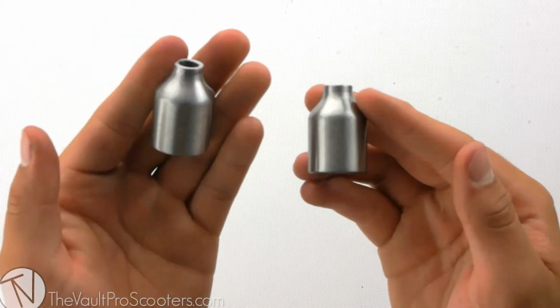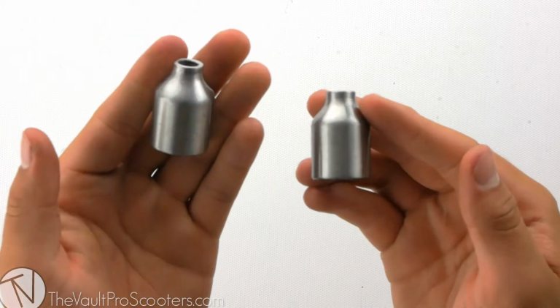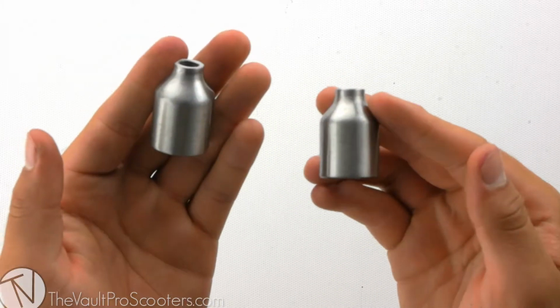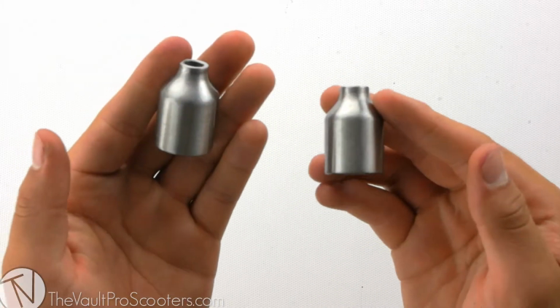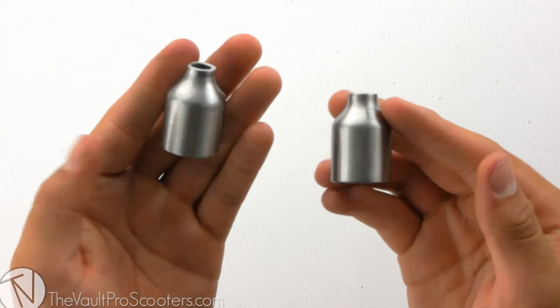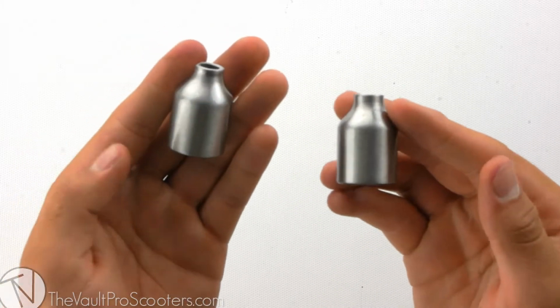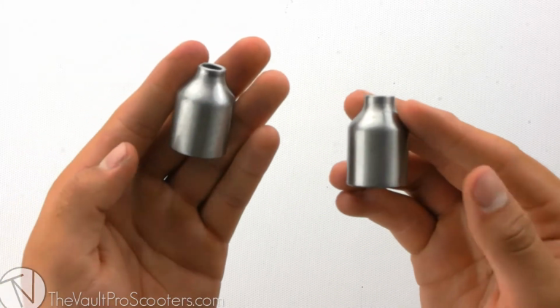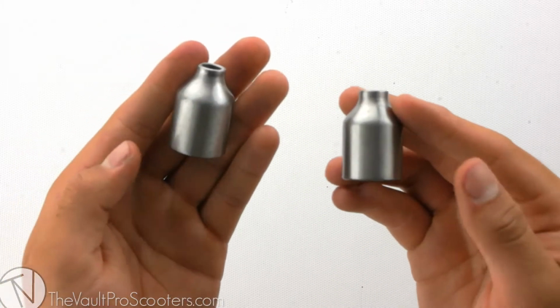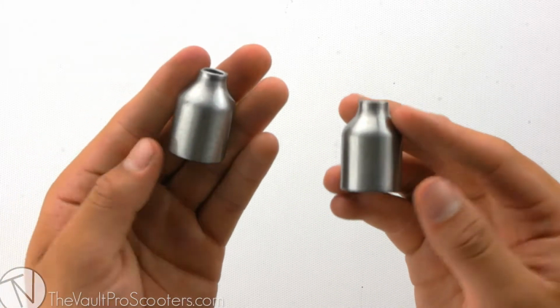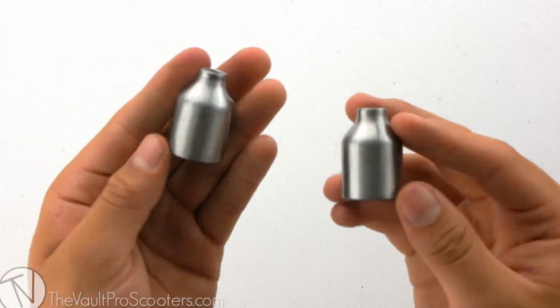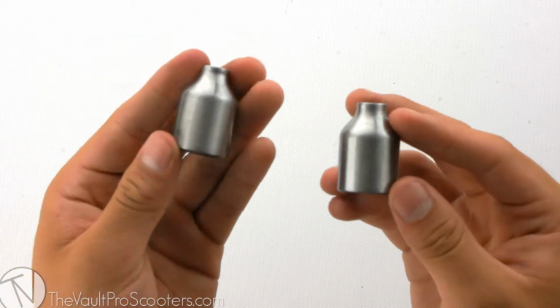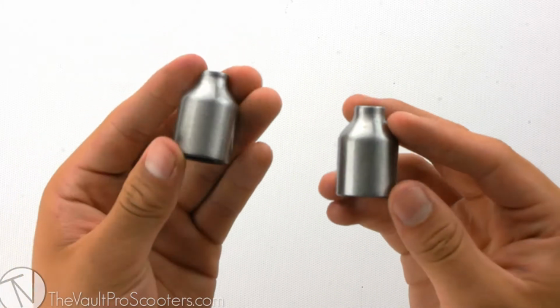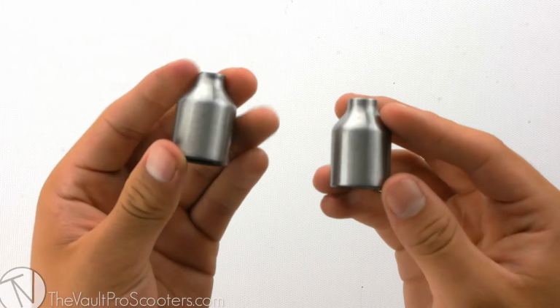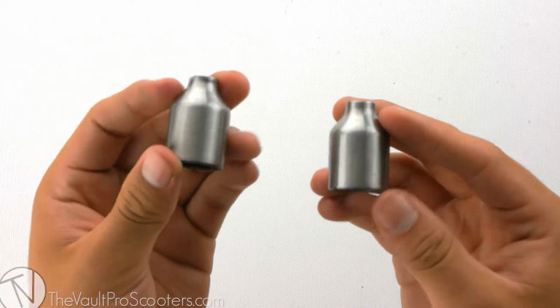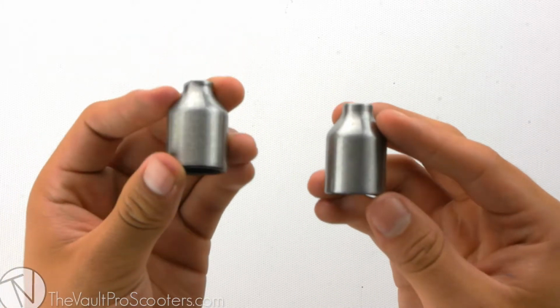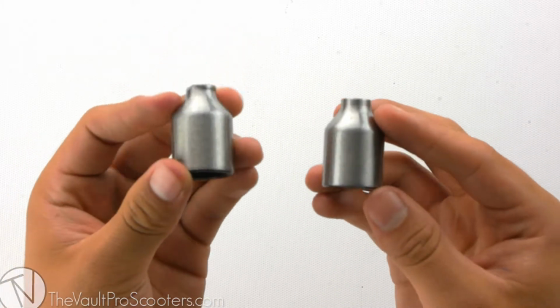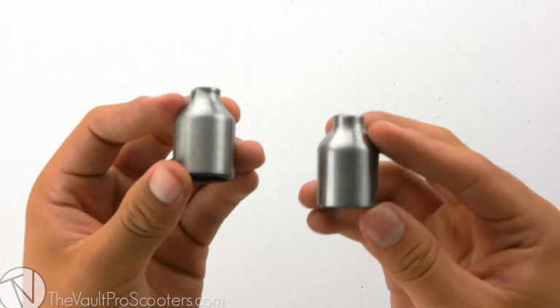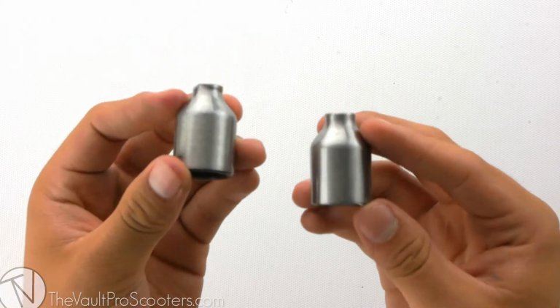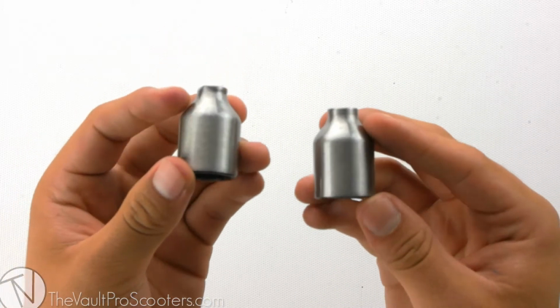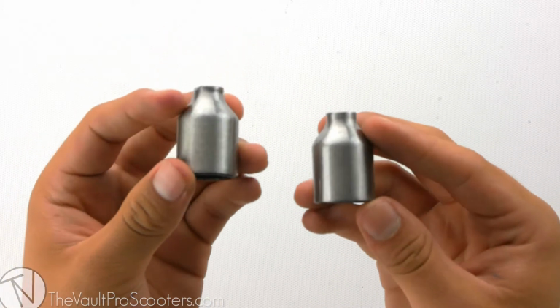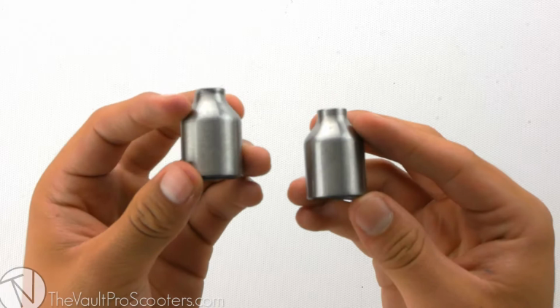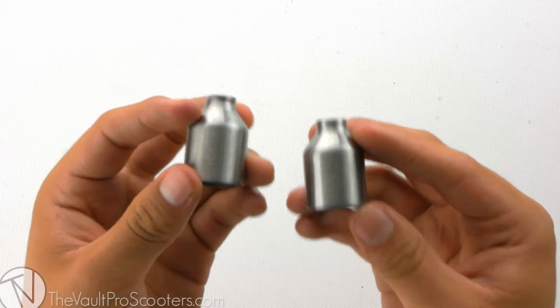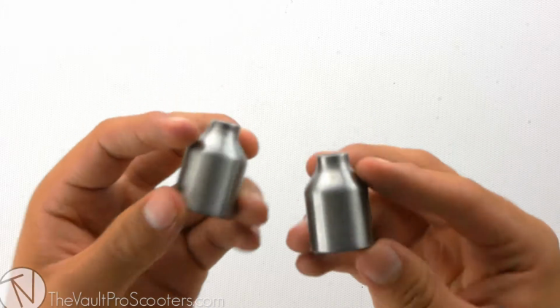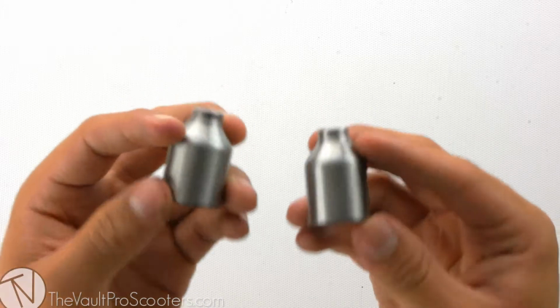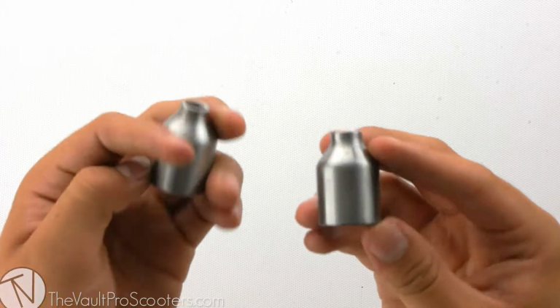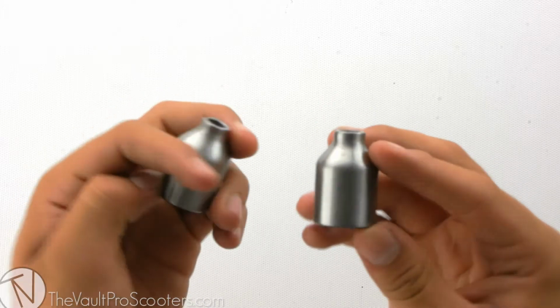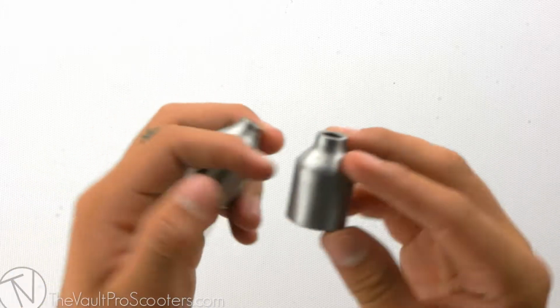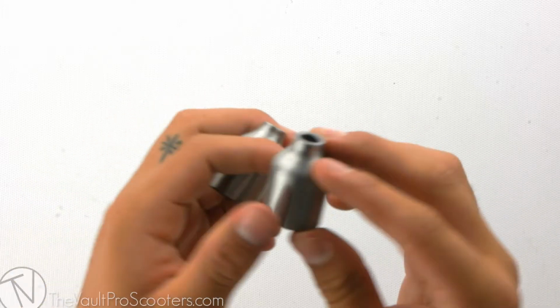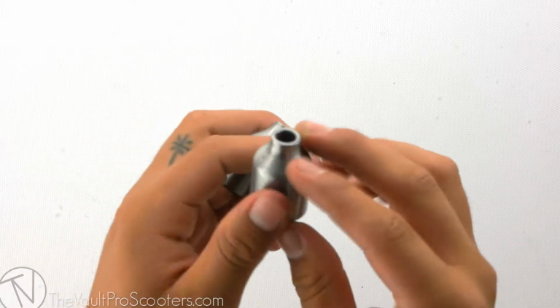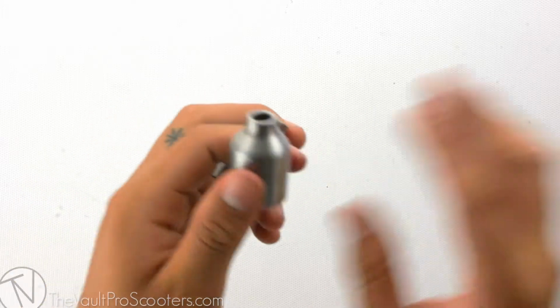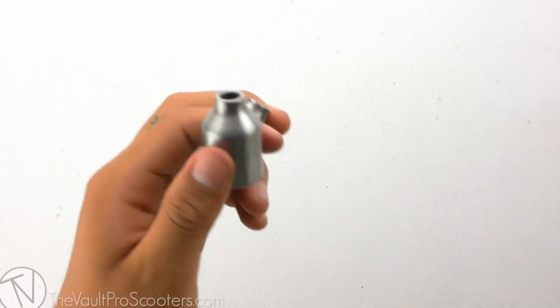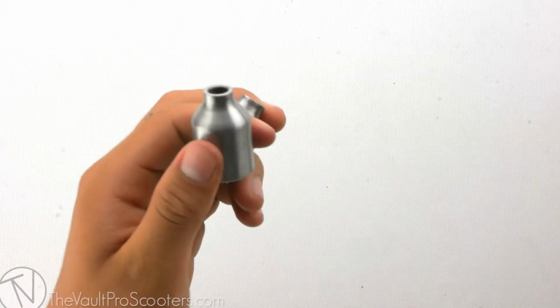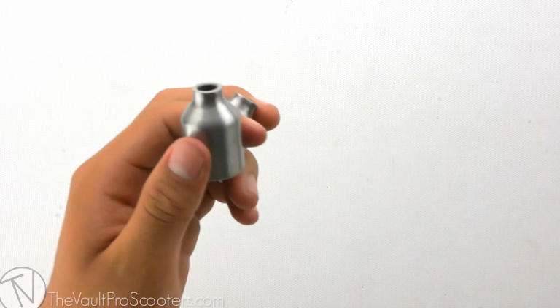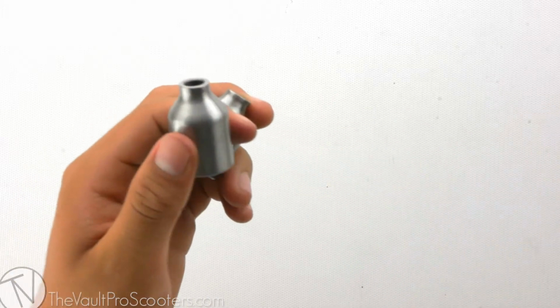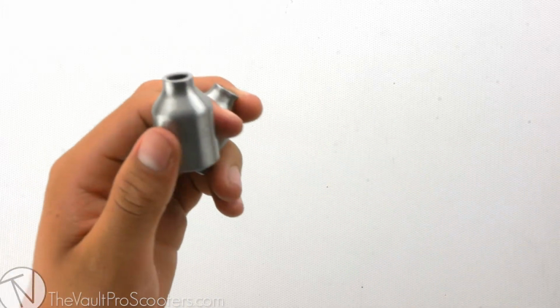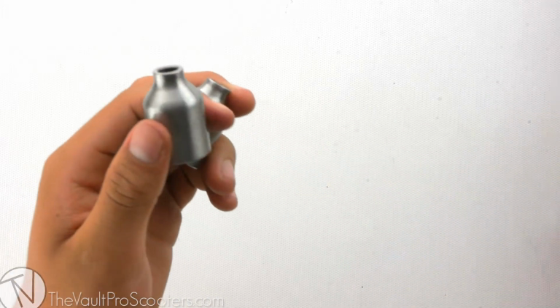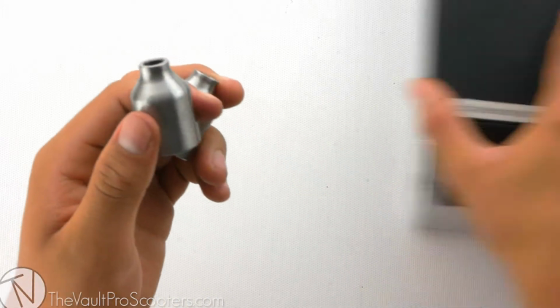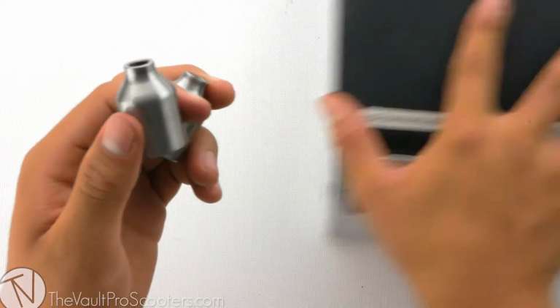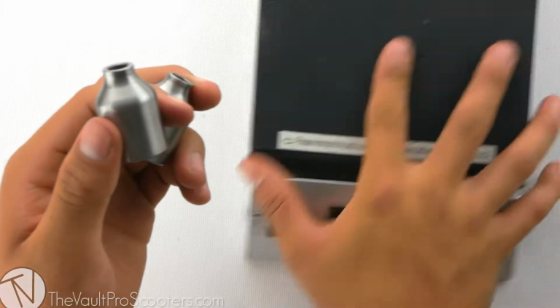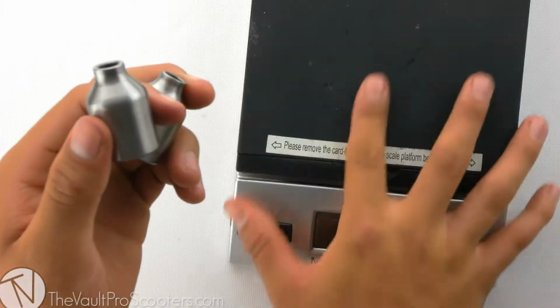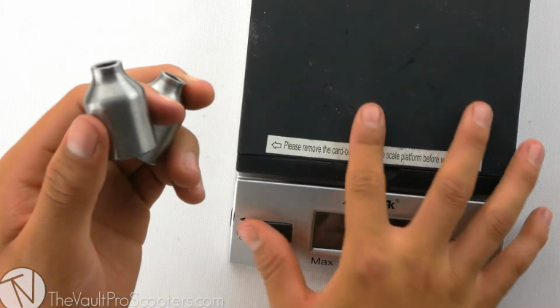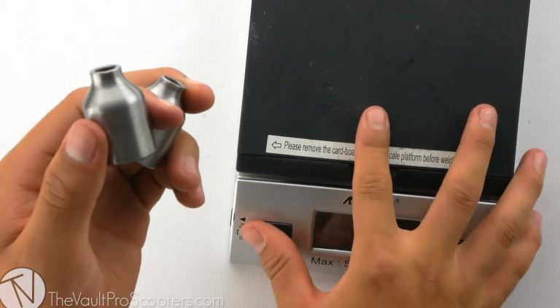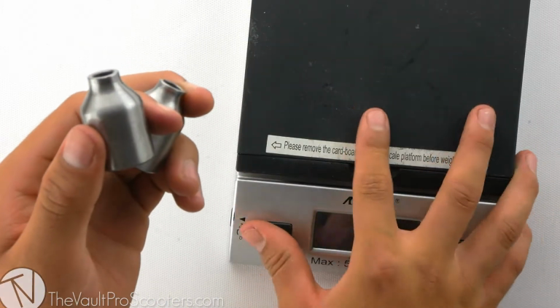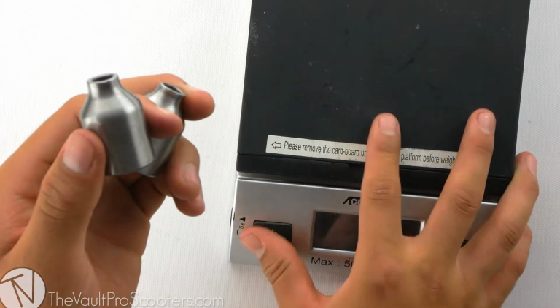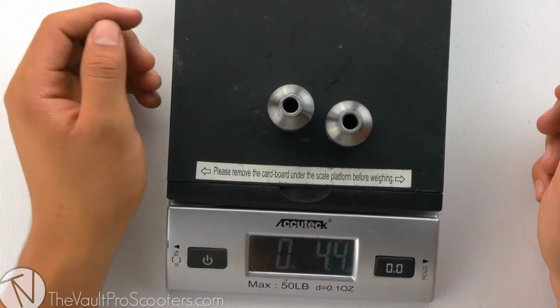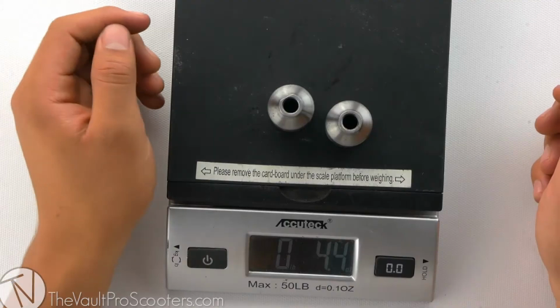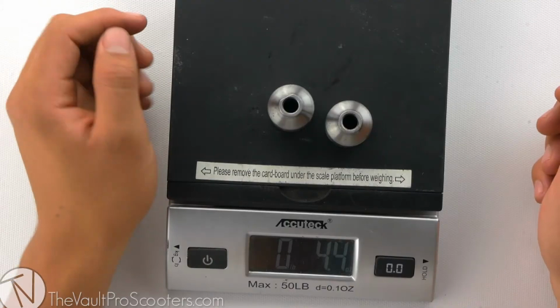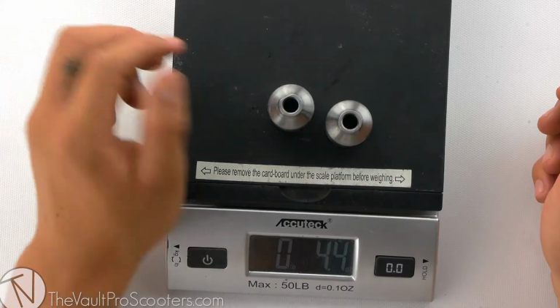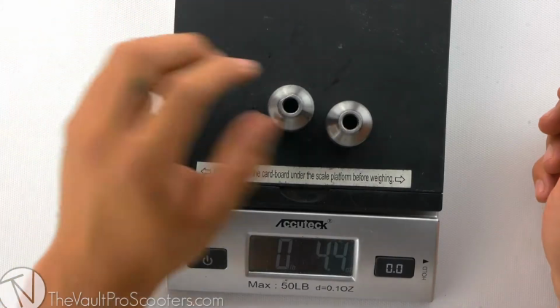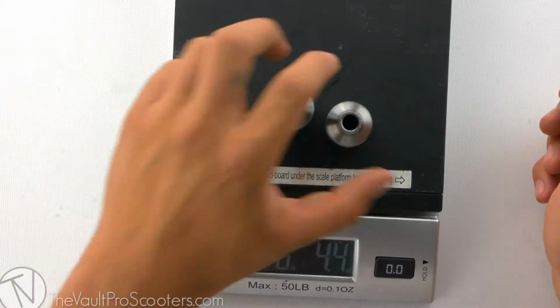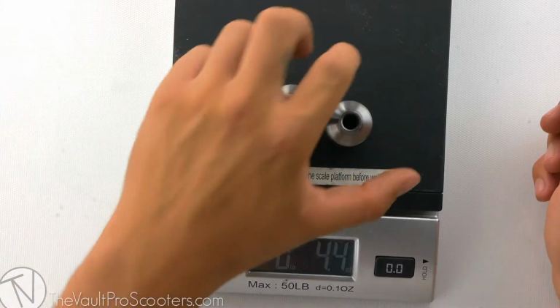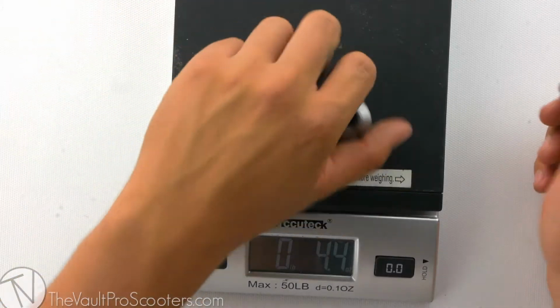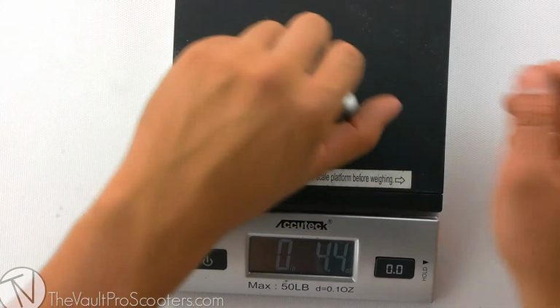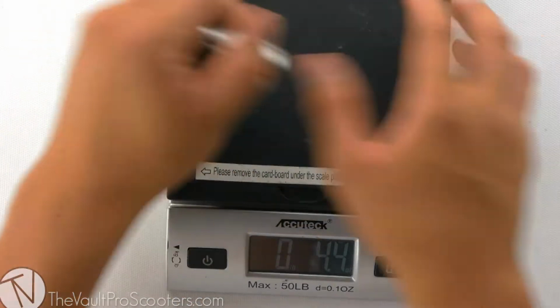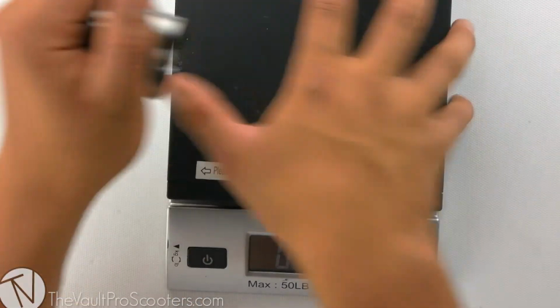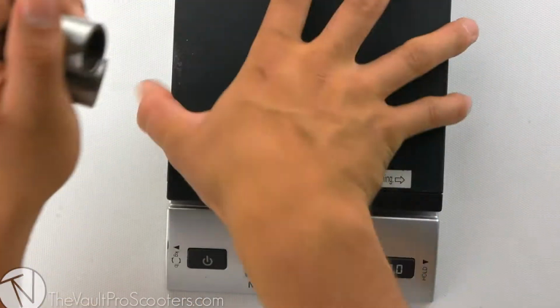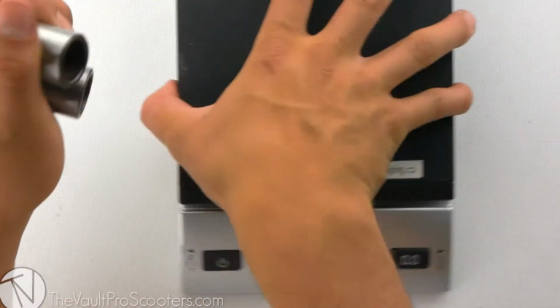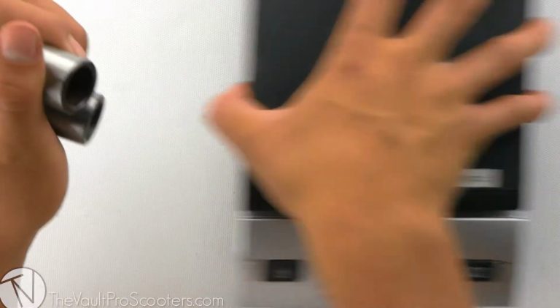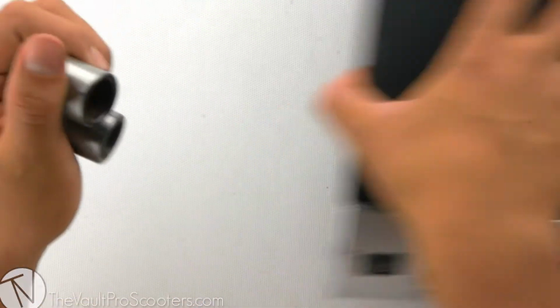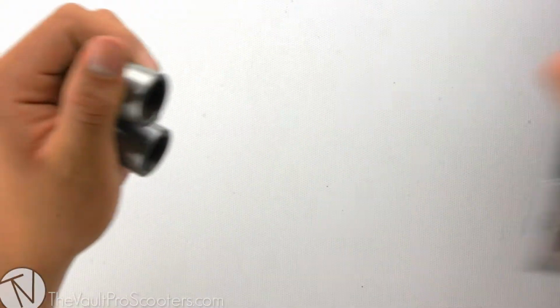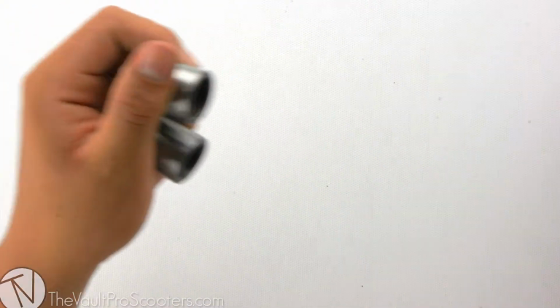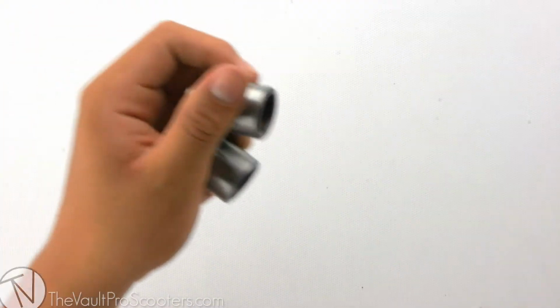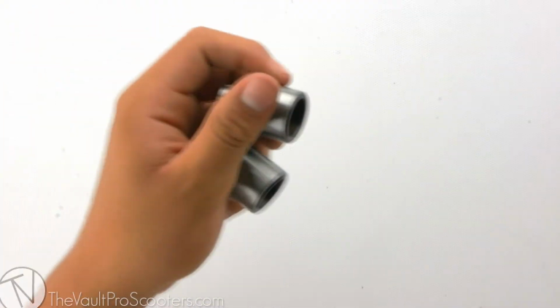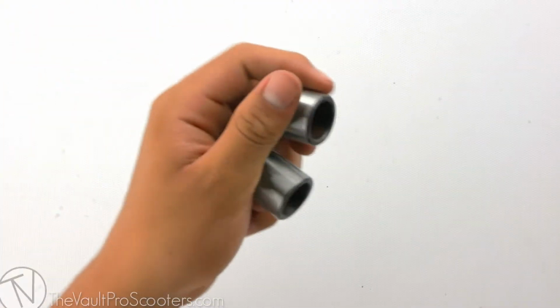These pegs were made out of 4130 Chromoly, so let's see where they stand on the scale. These pegs come in at 4.4 ounces.